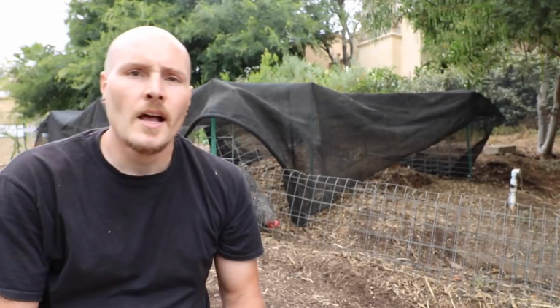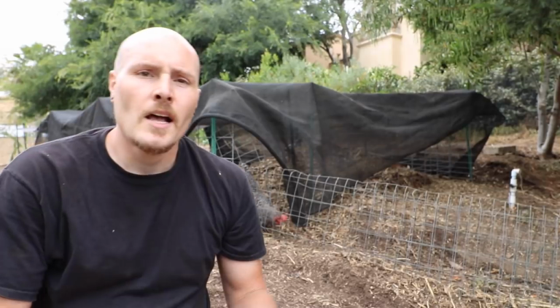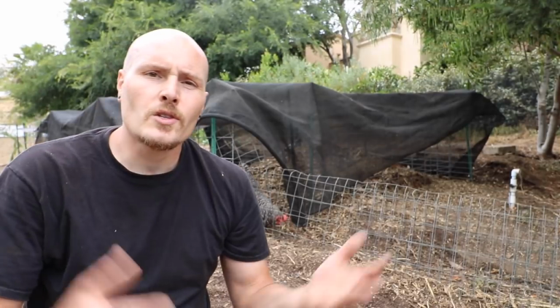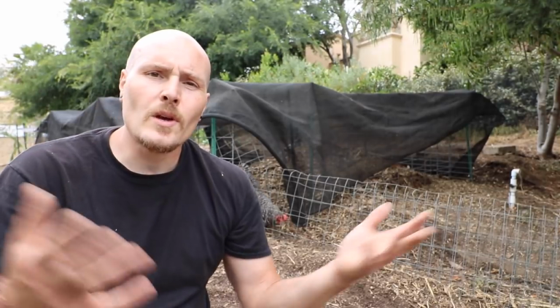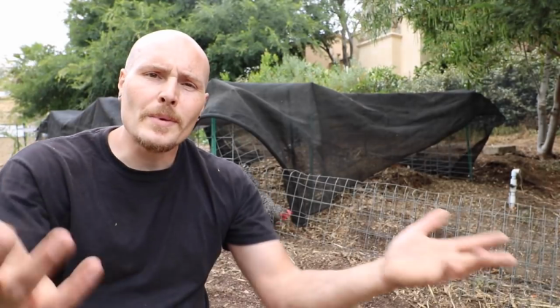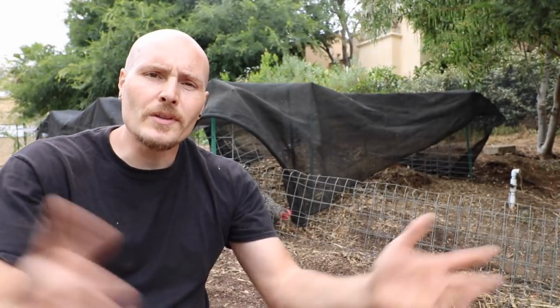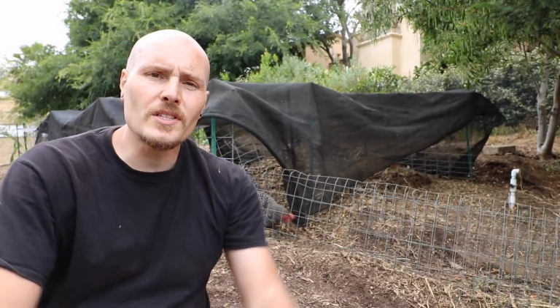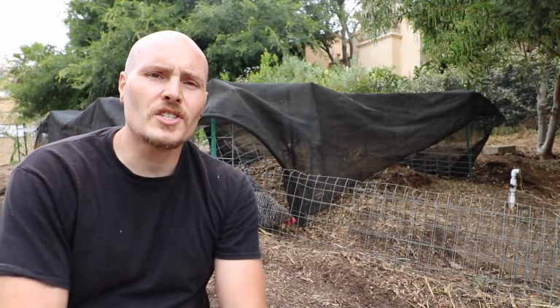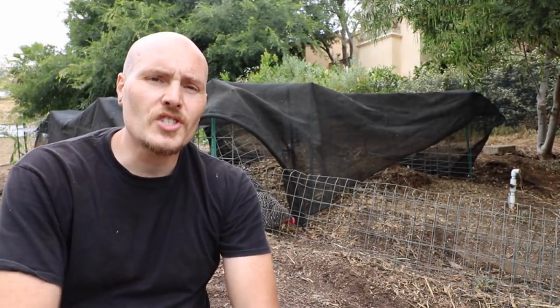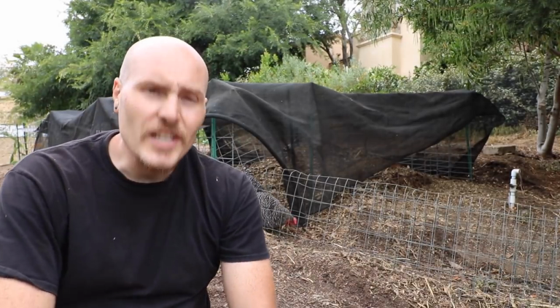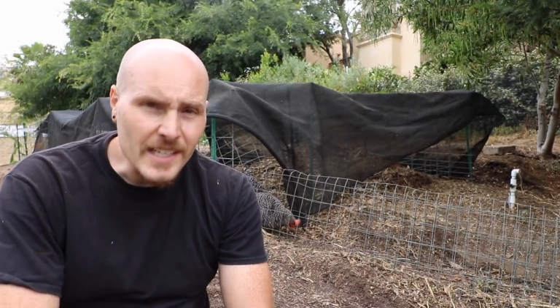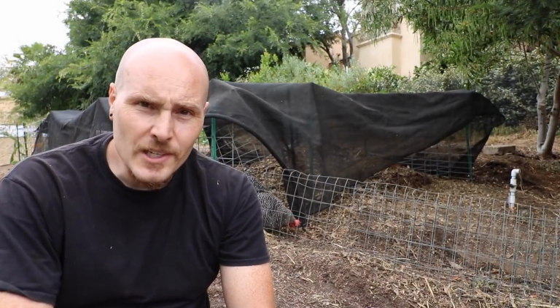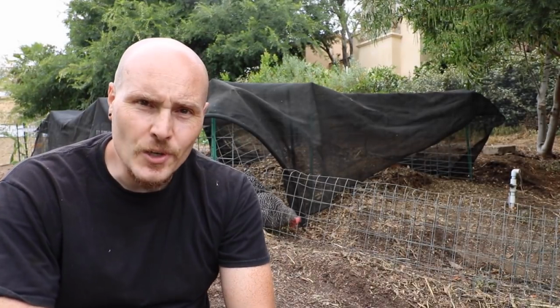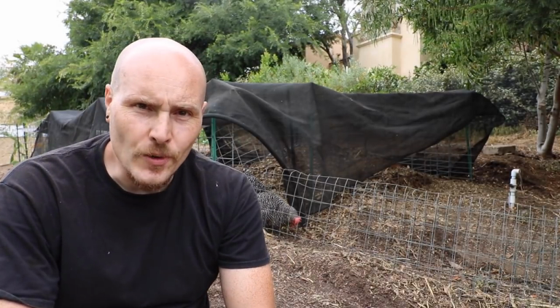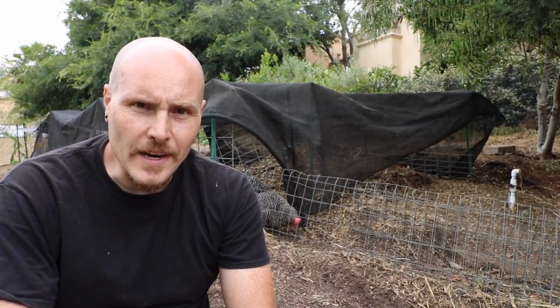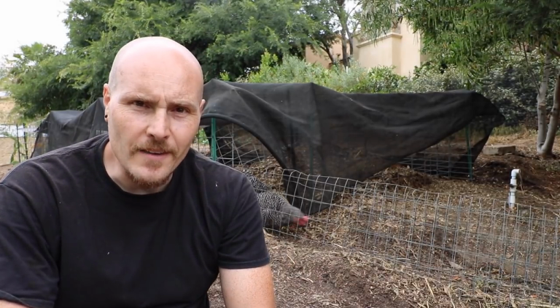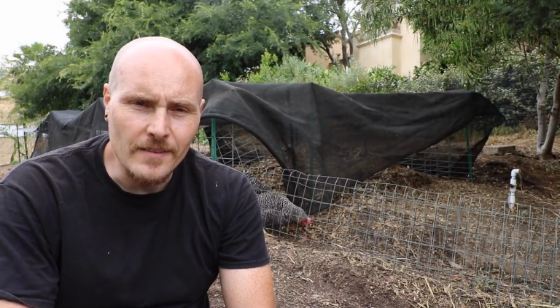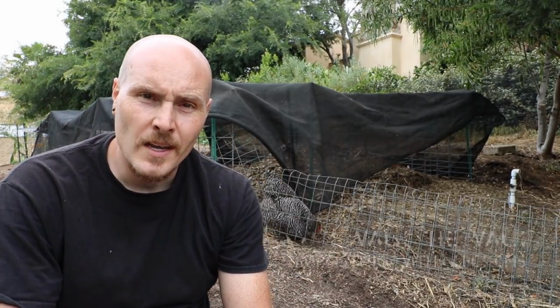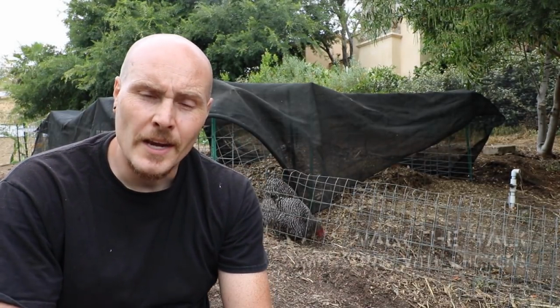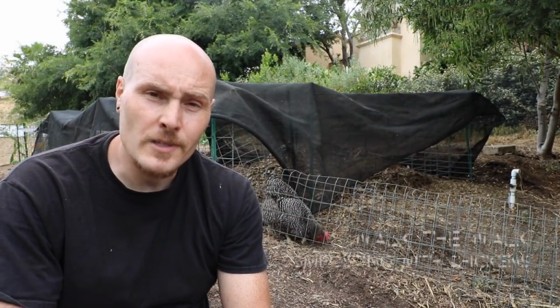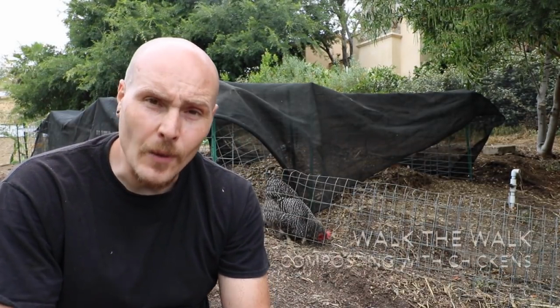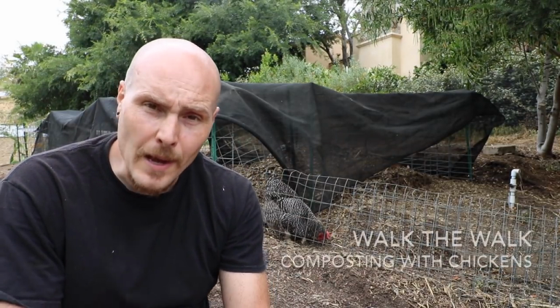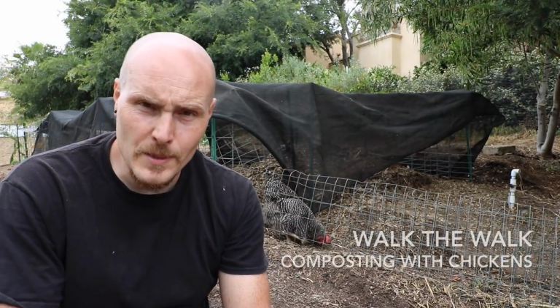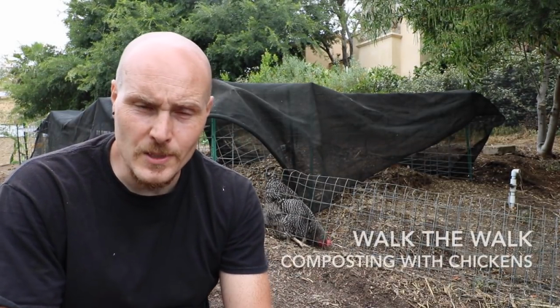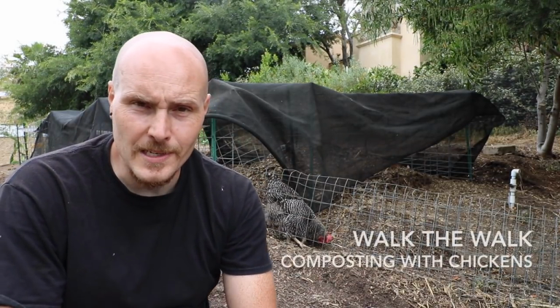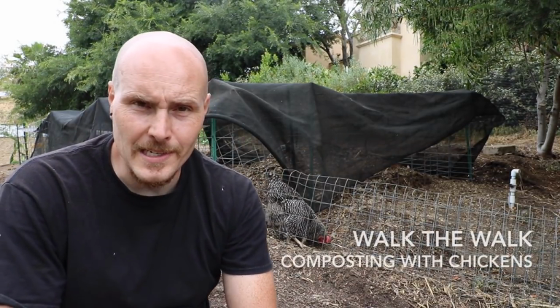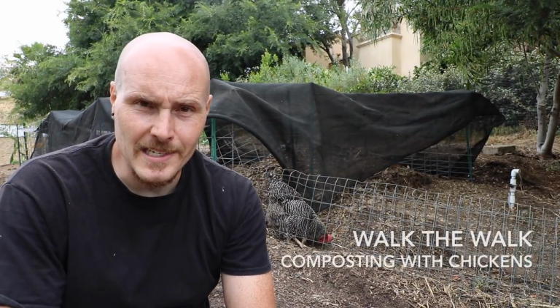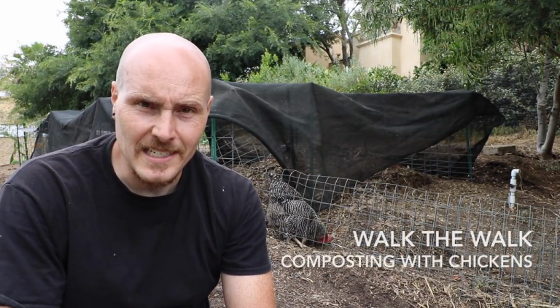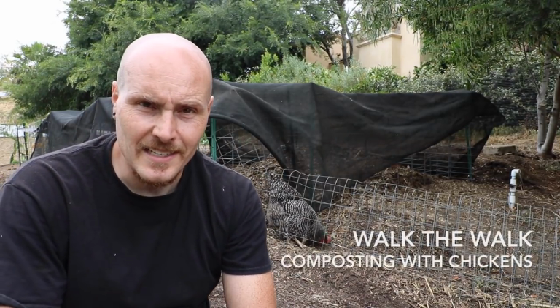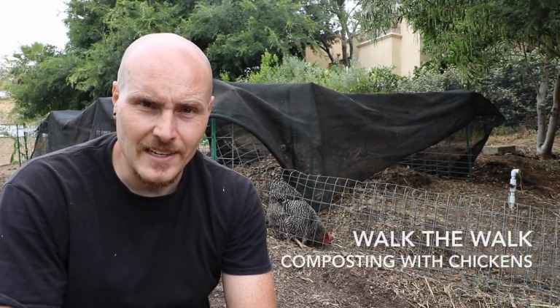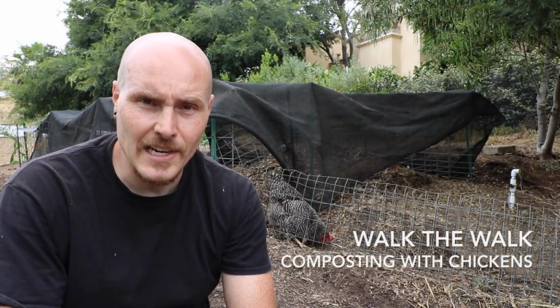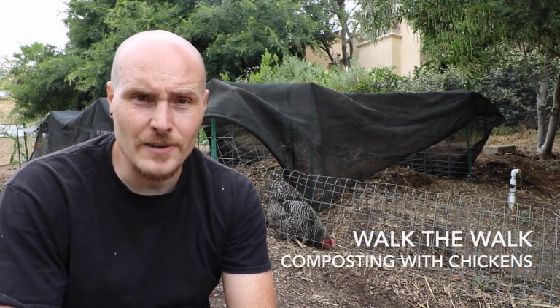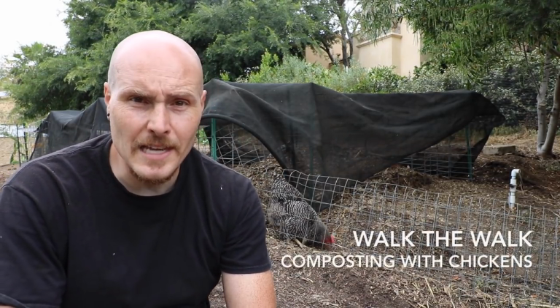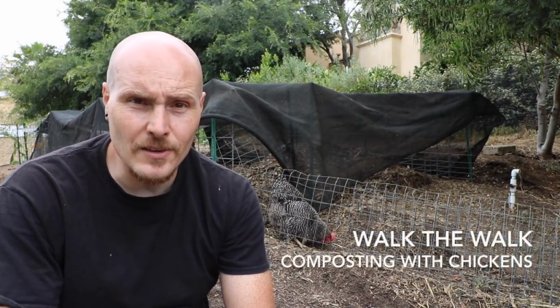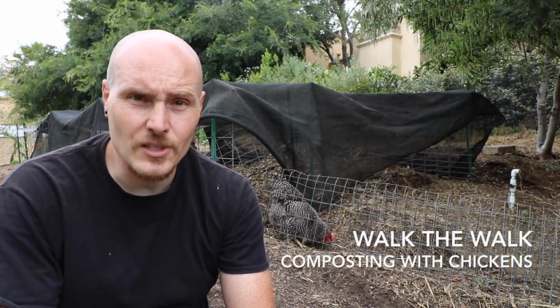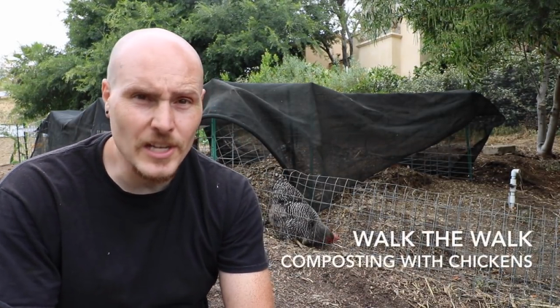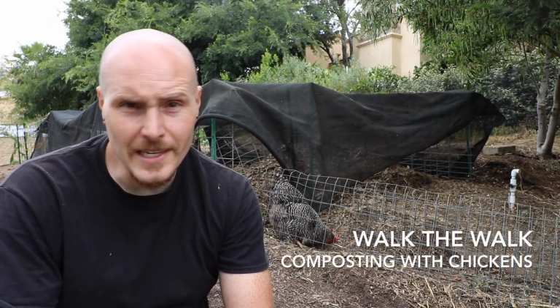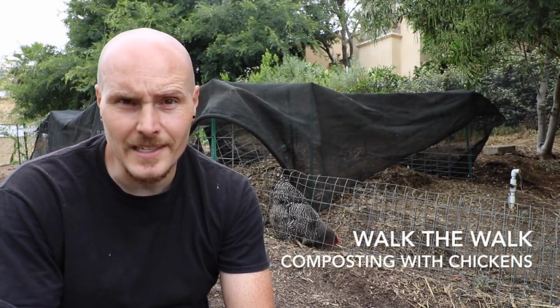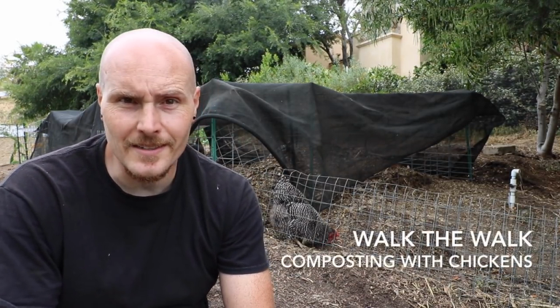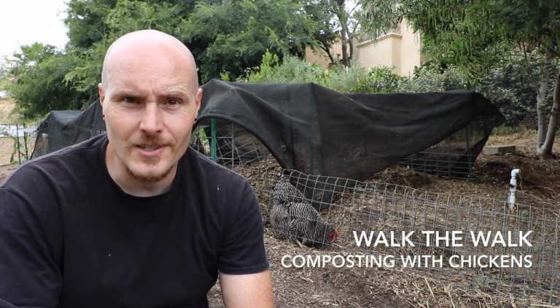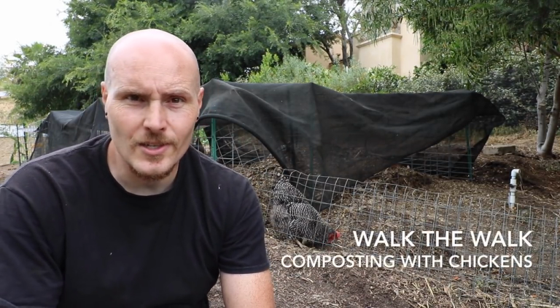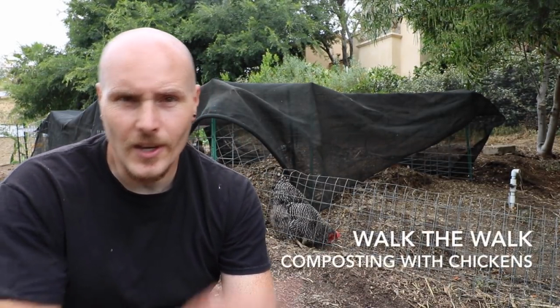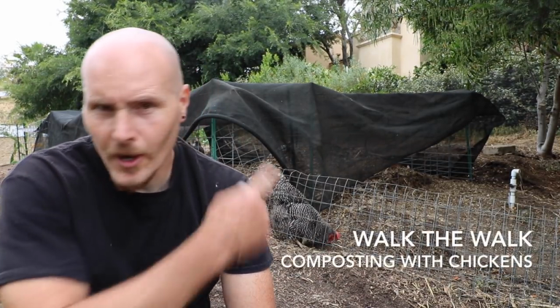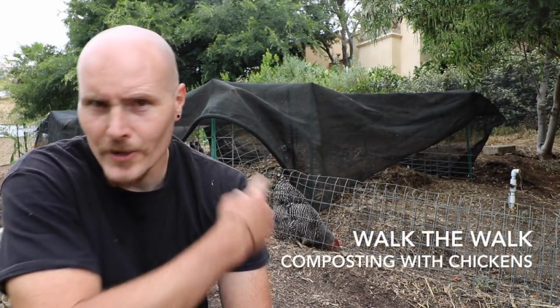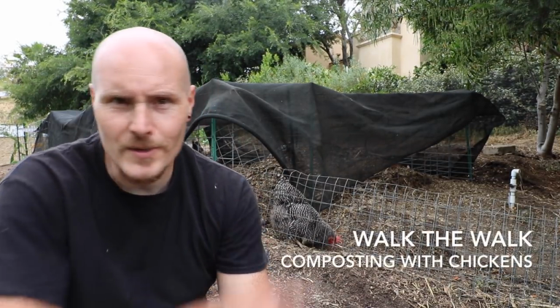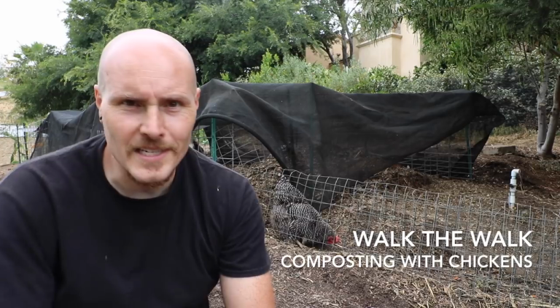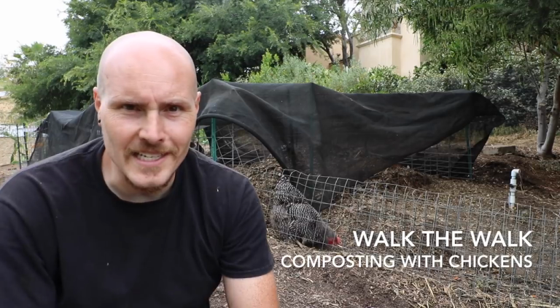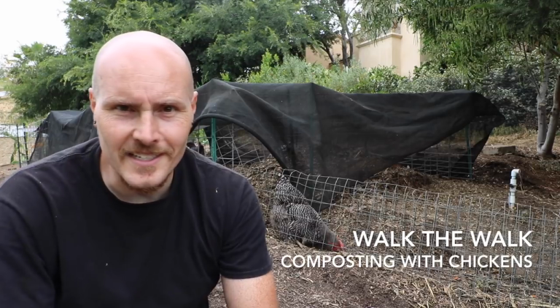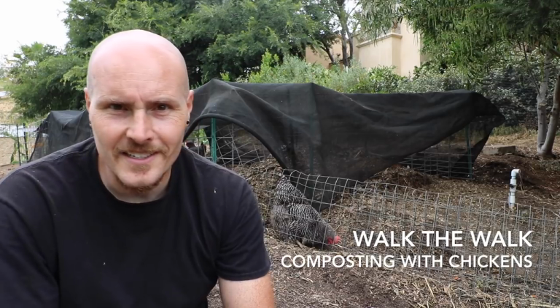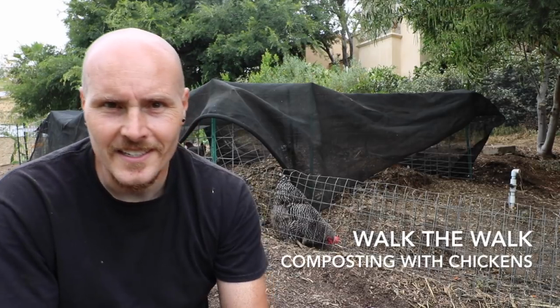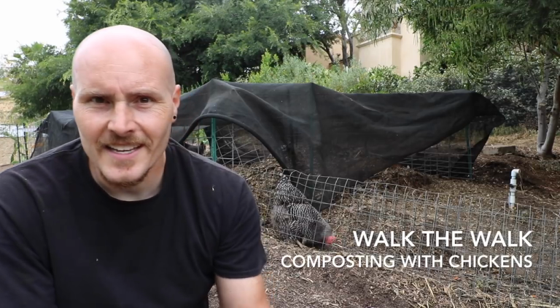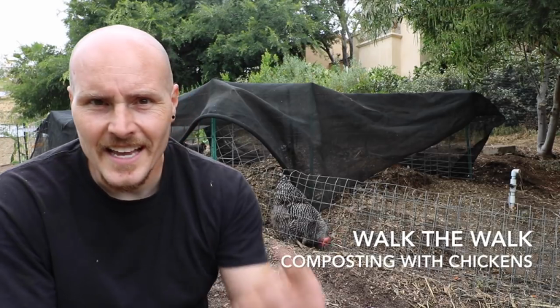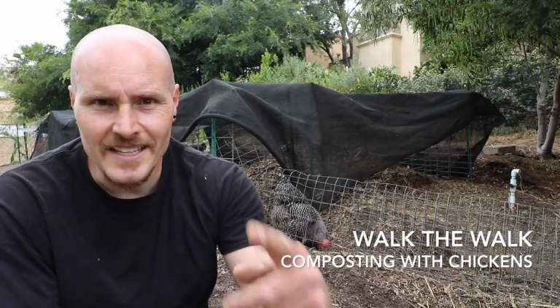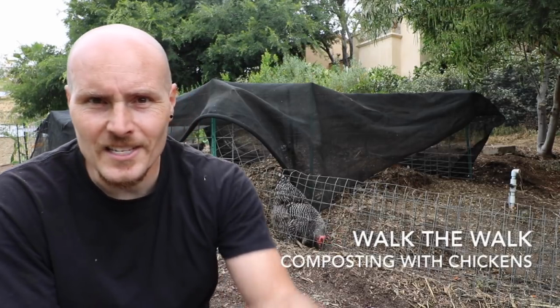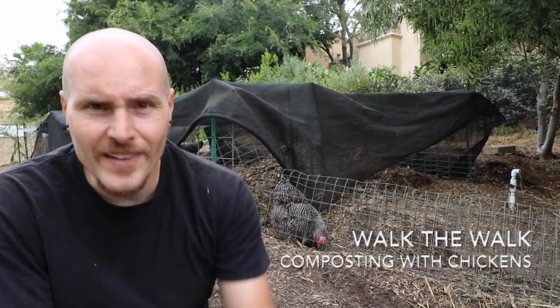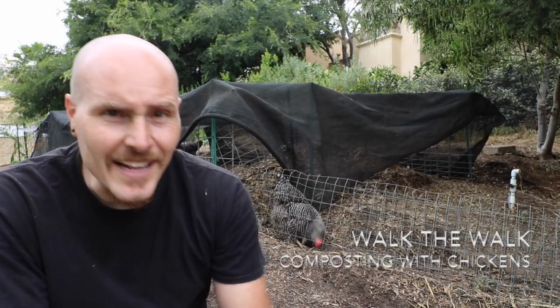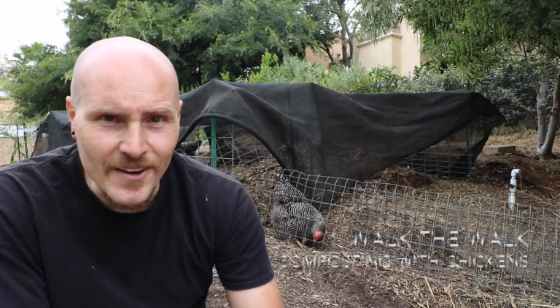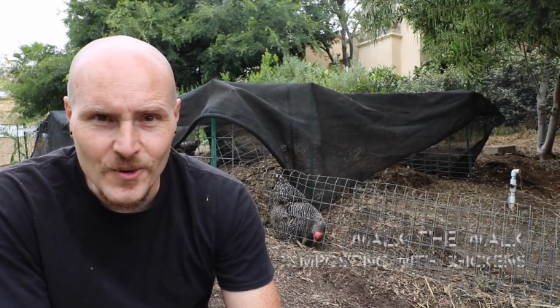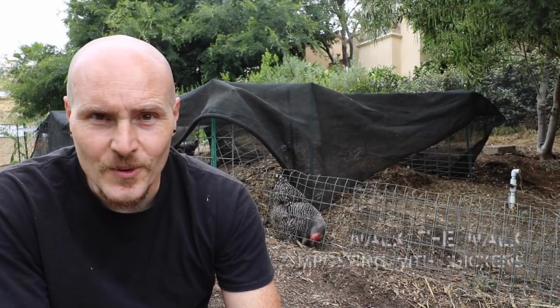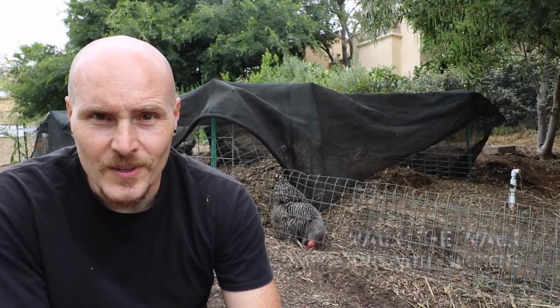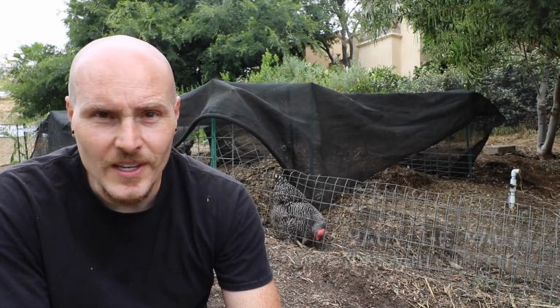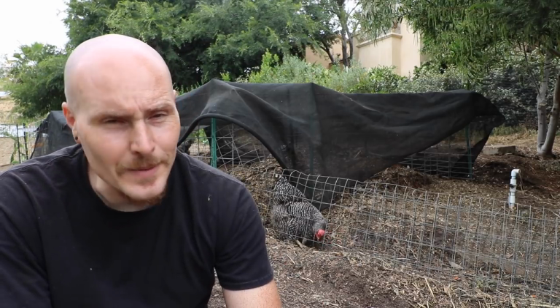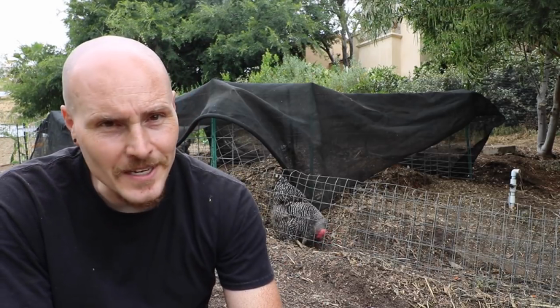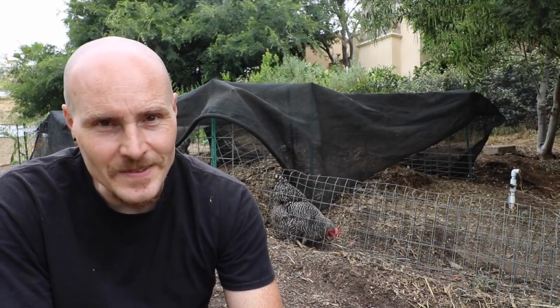So I built this chicken corral. Here's how I'm using it, and here's how the chickens are using it in this video coming up.